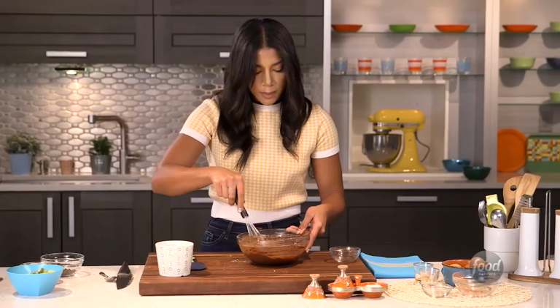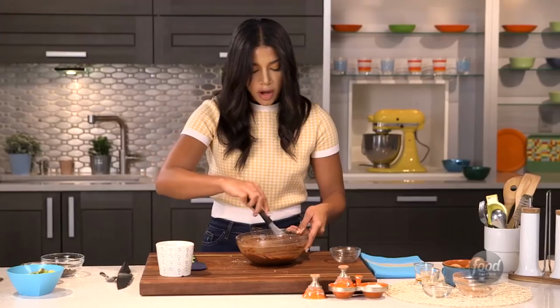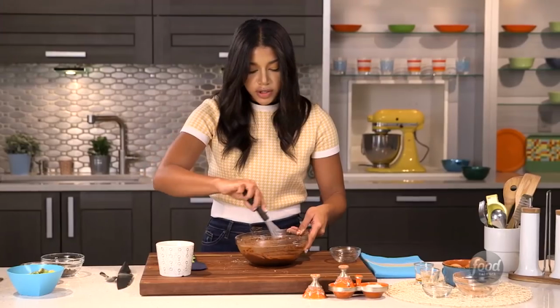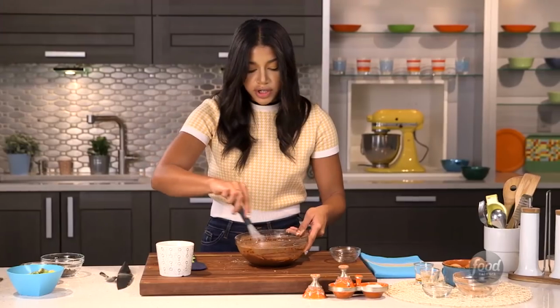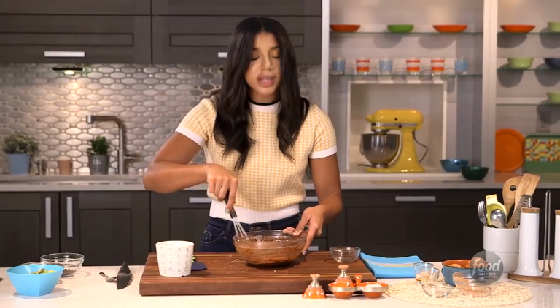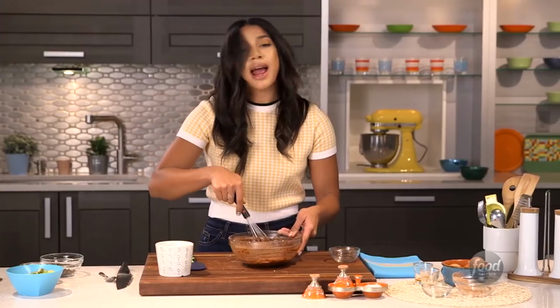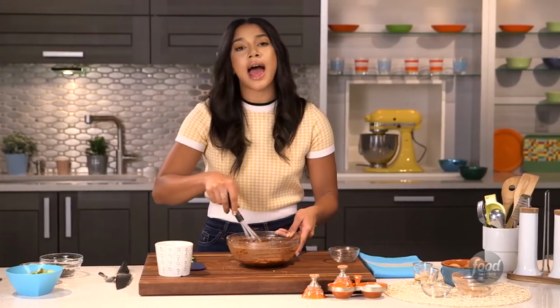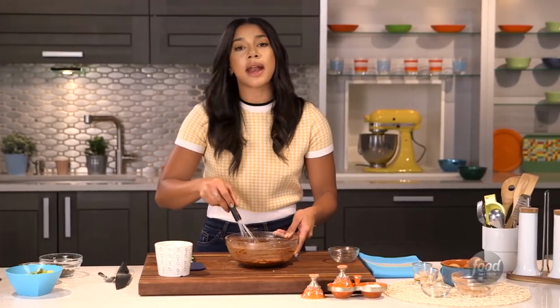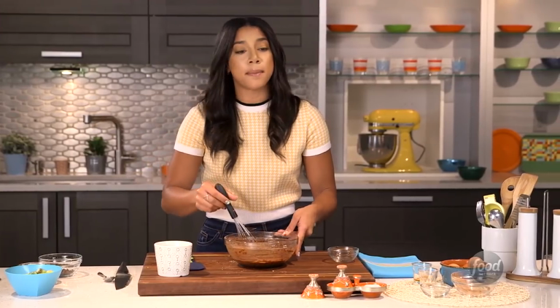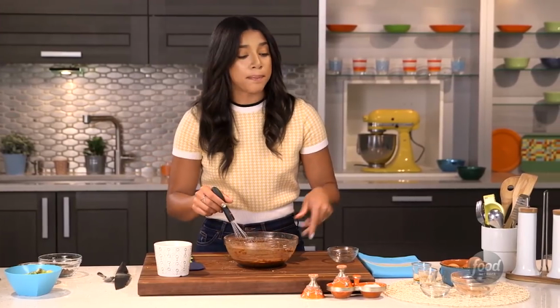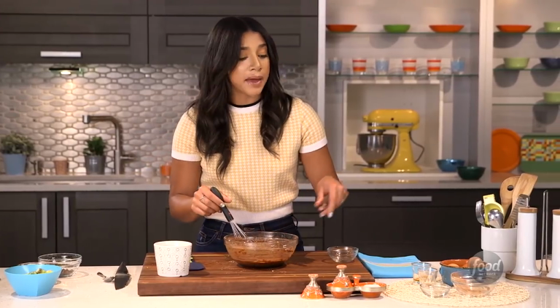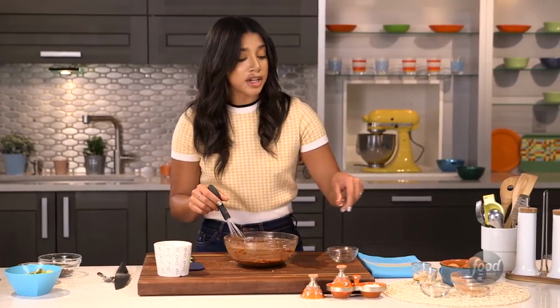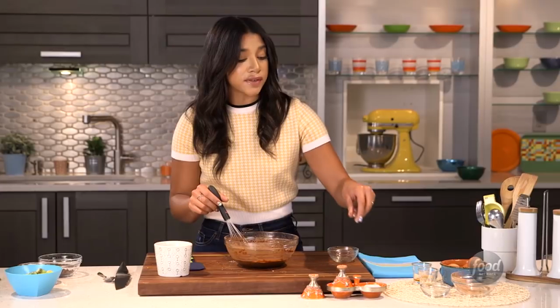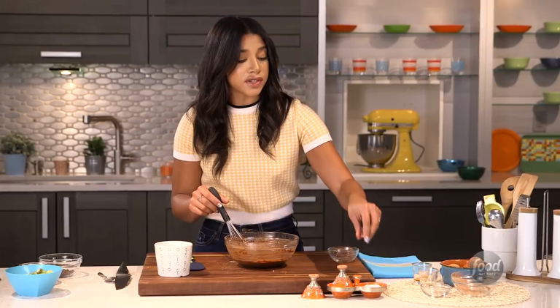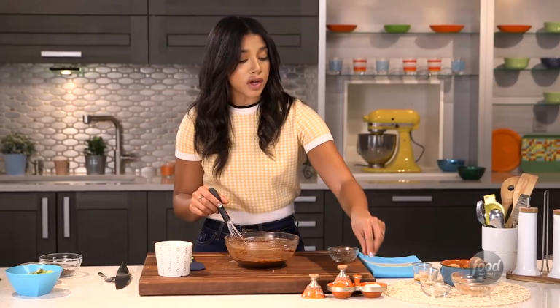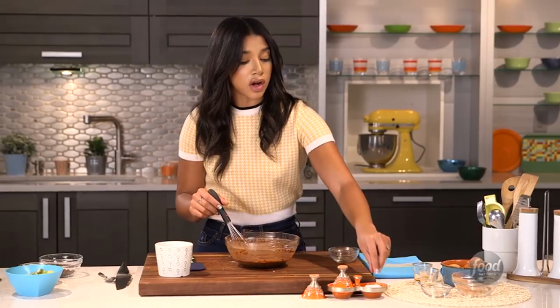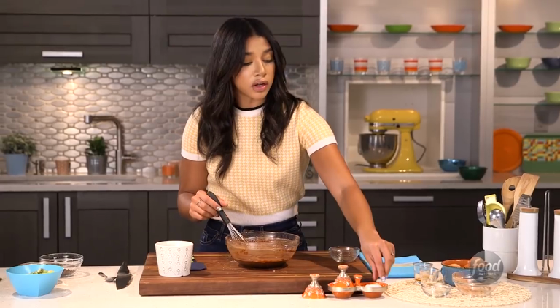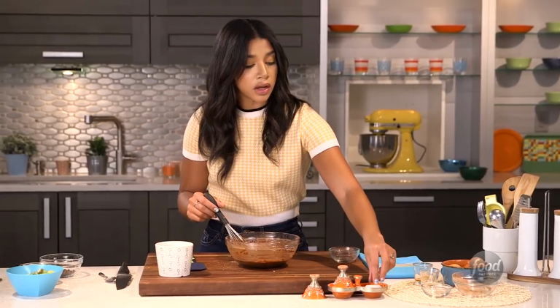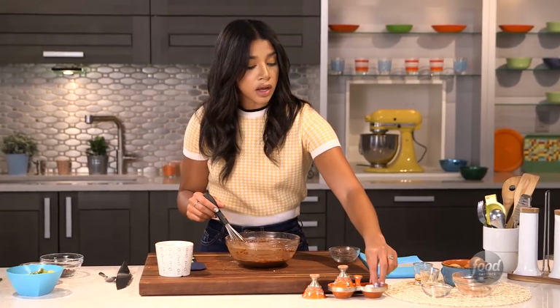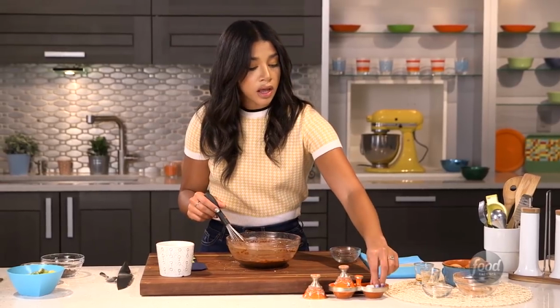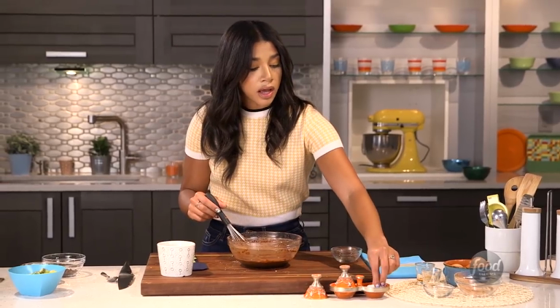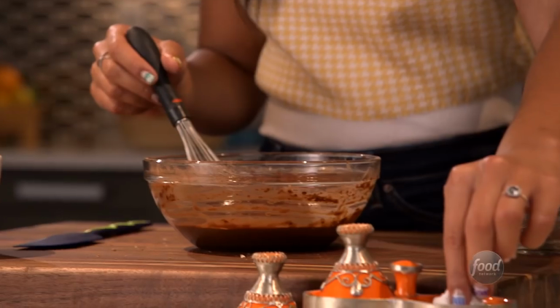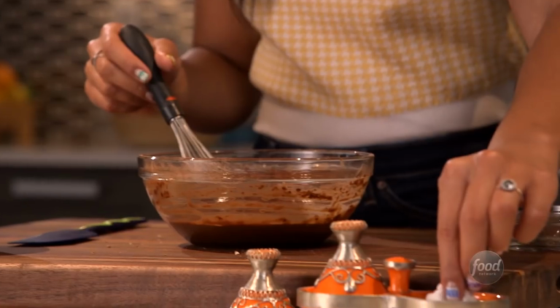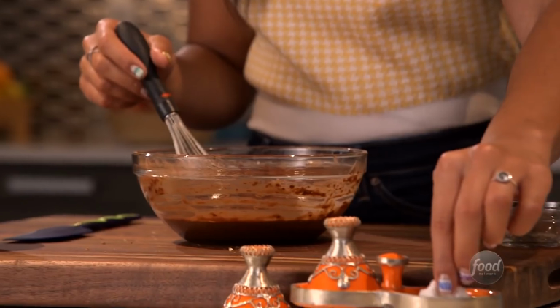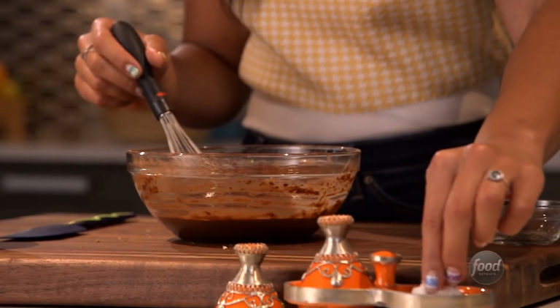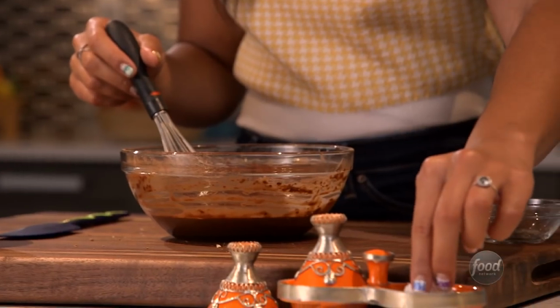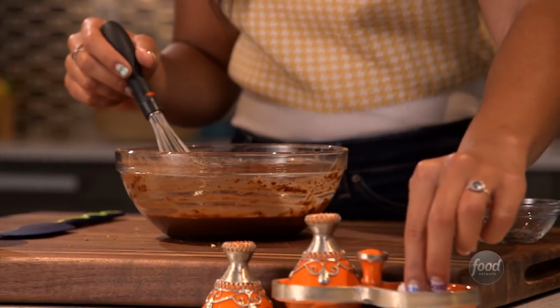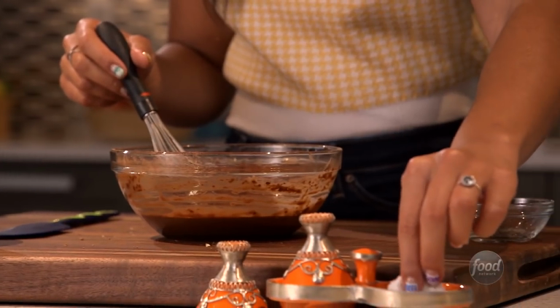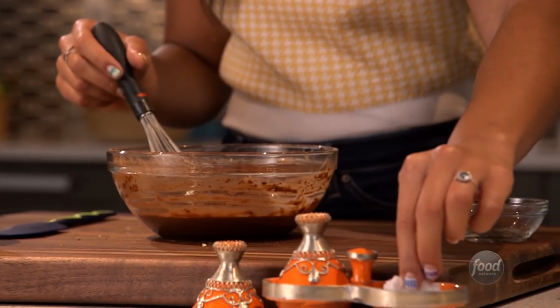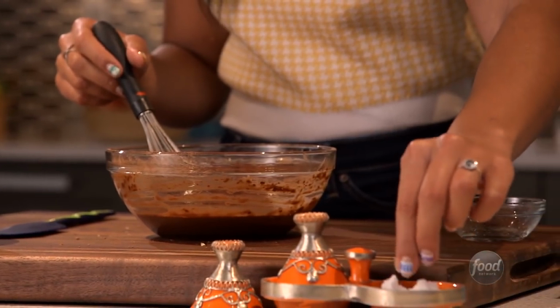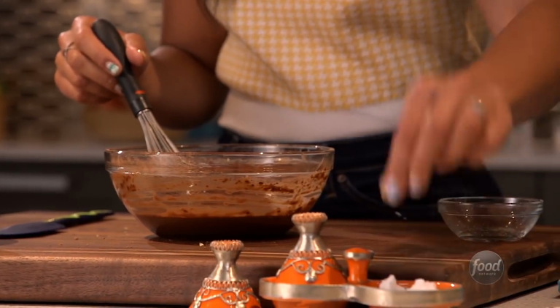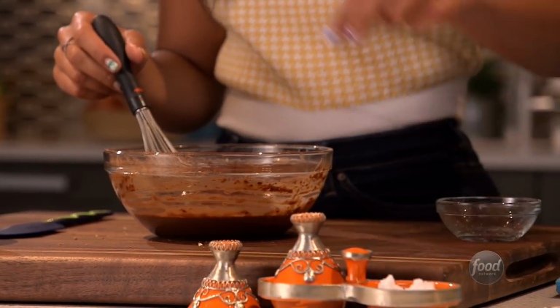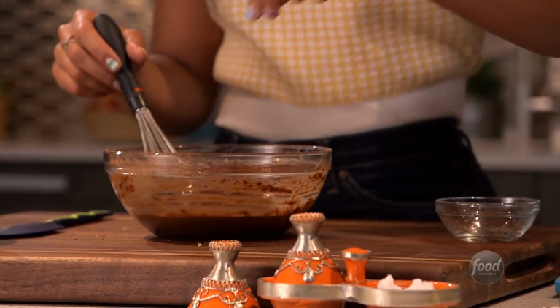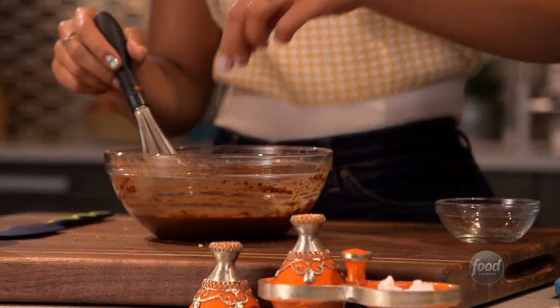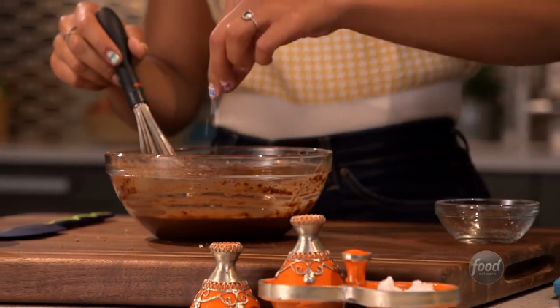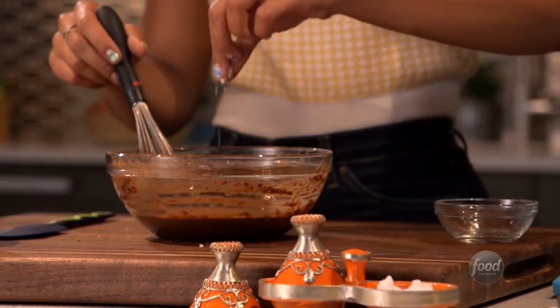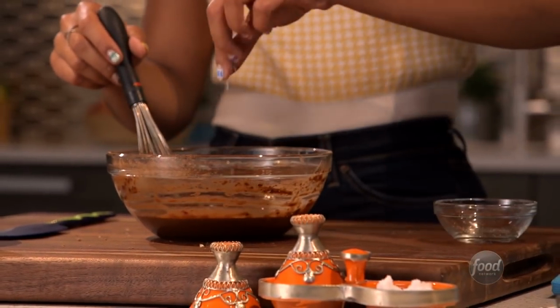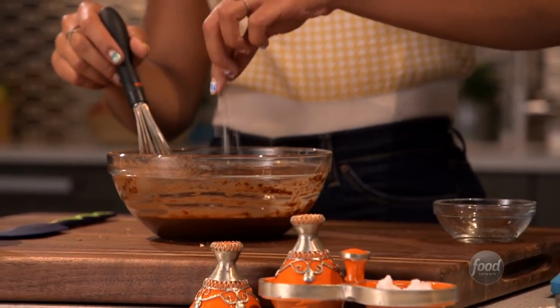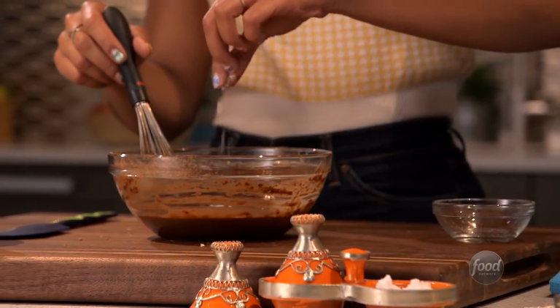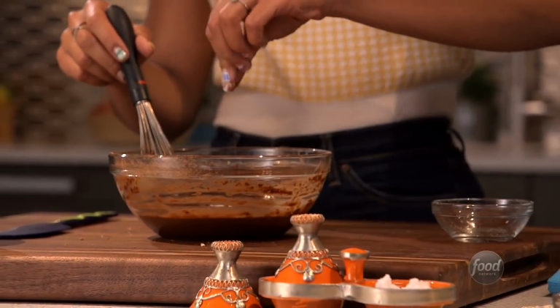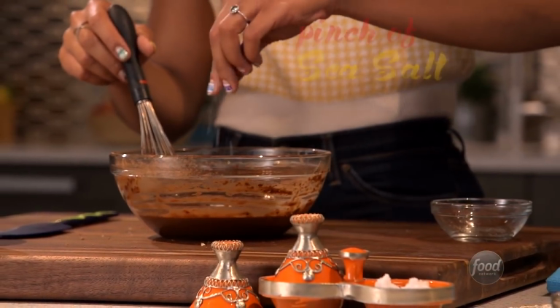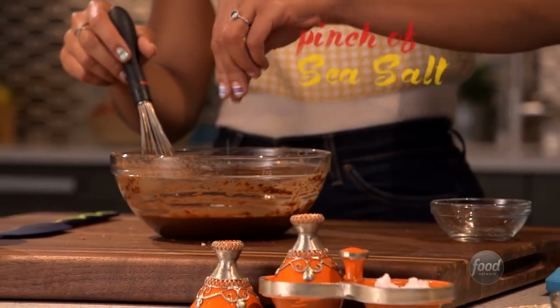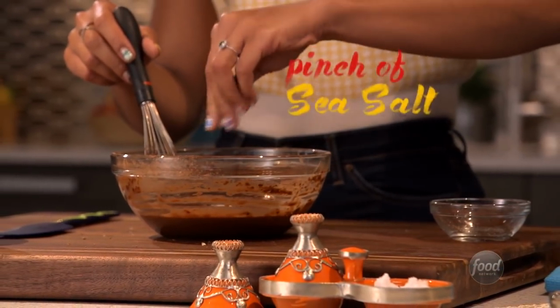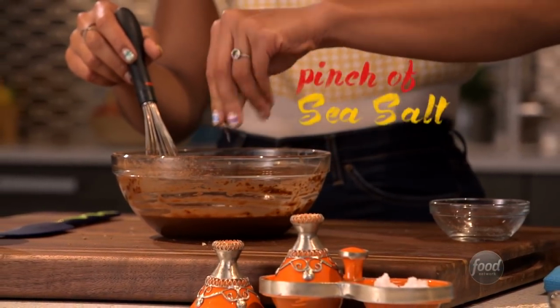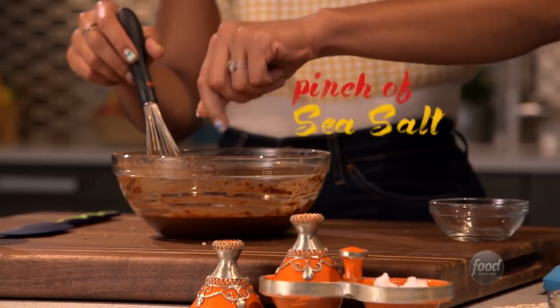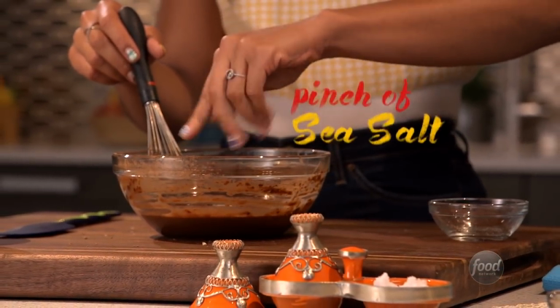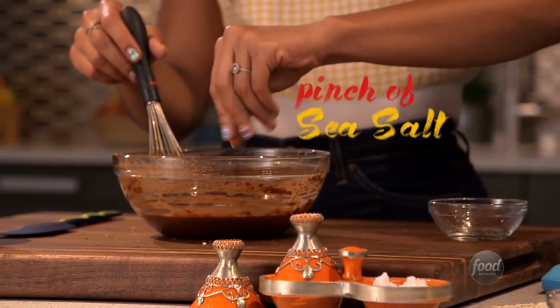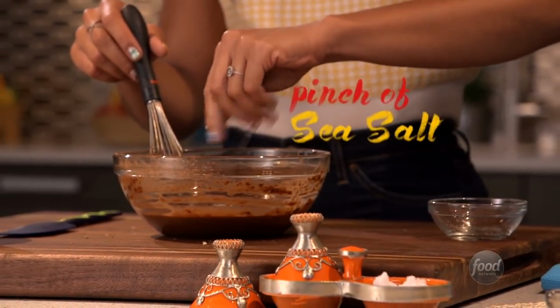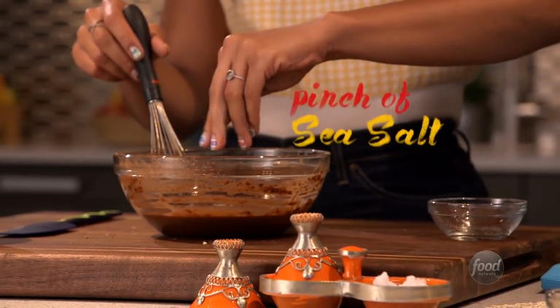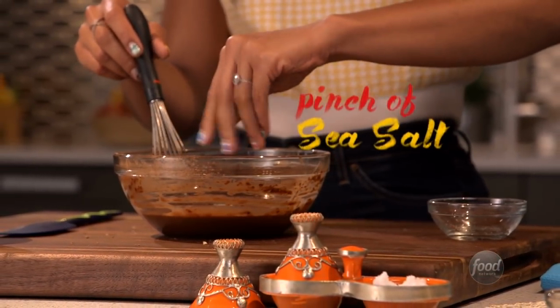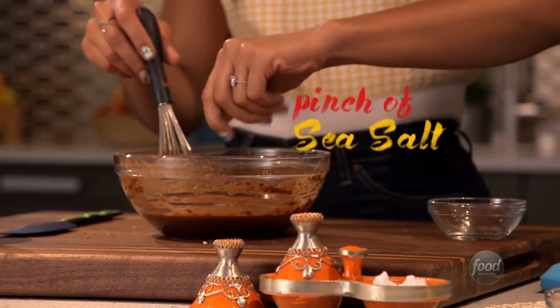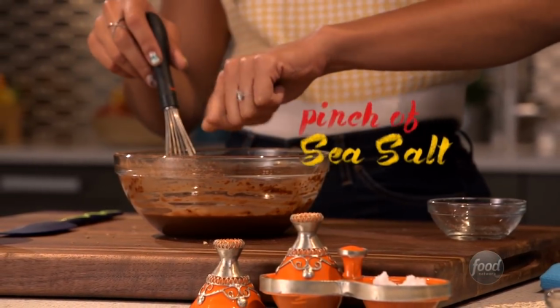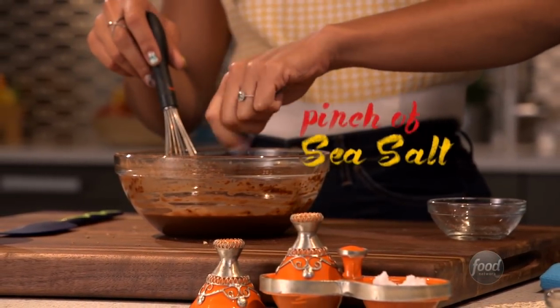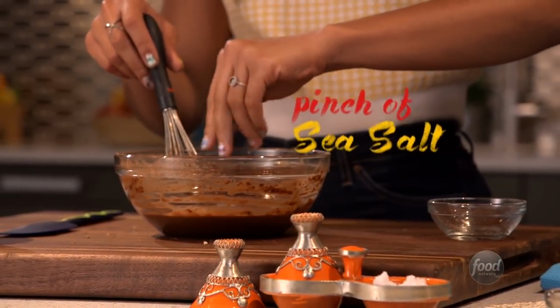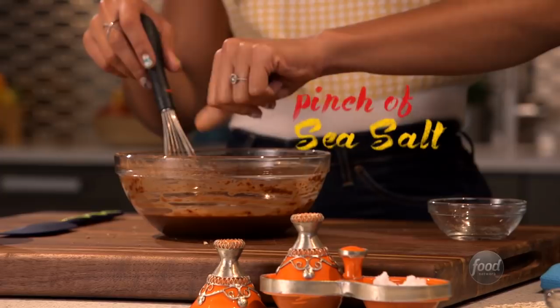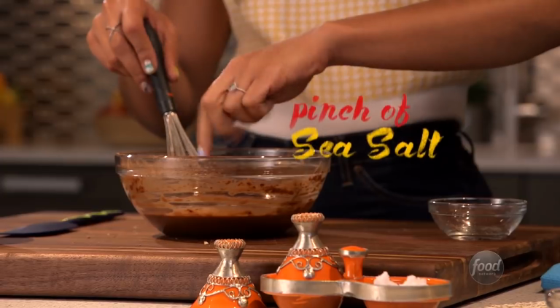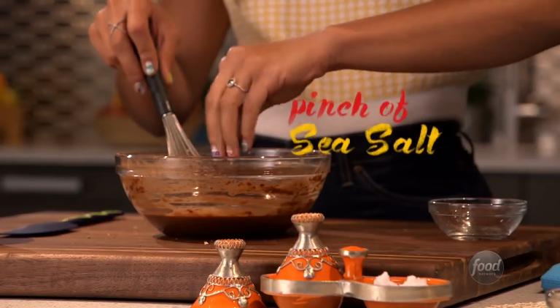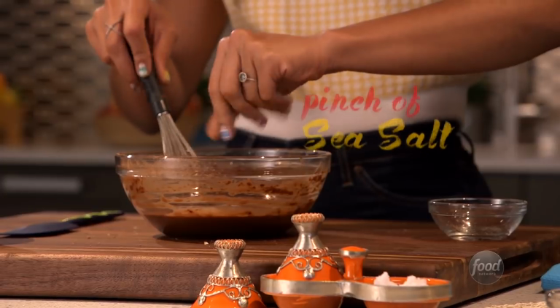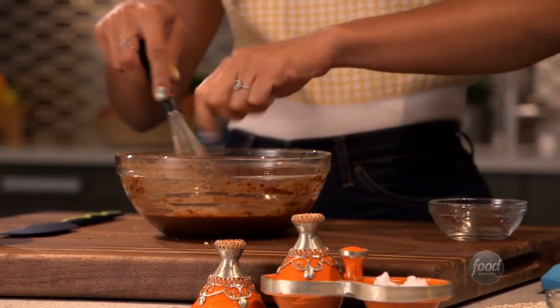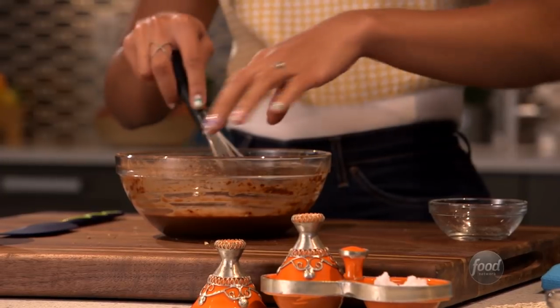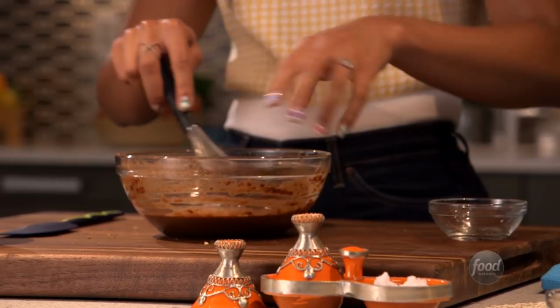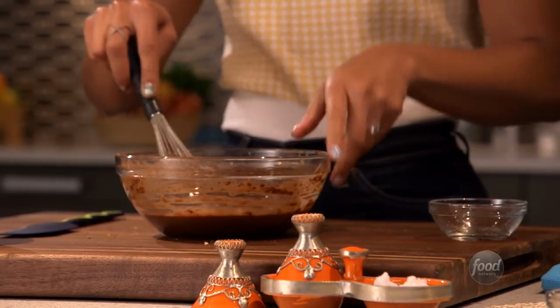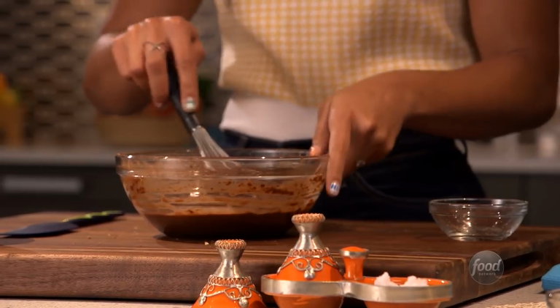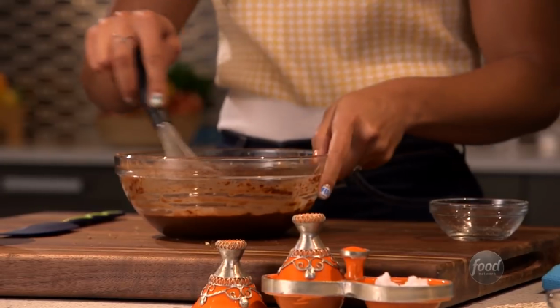I'm also just going to add a pinch of salt, because I think it really kind of balances out the bittersweet chocolate flavor.